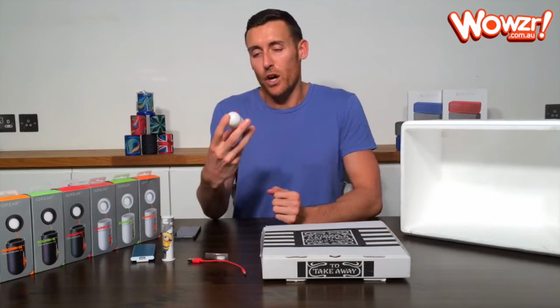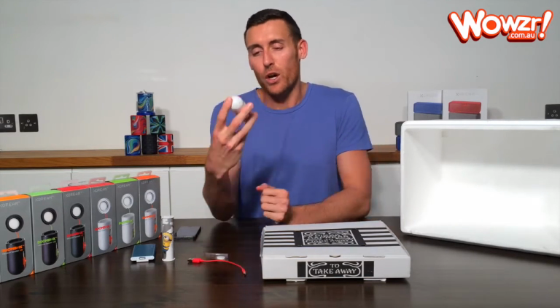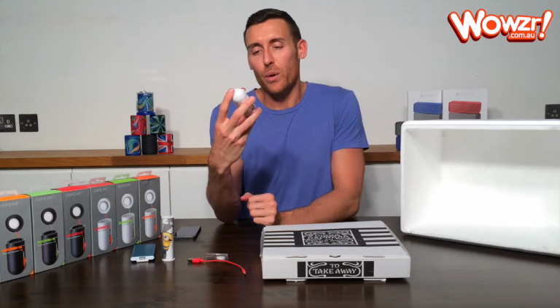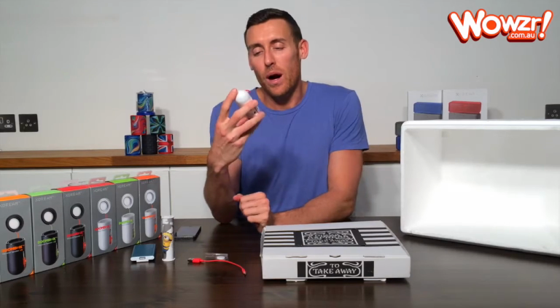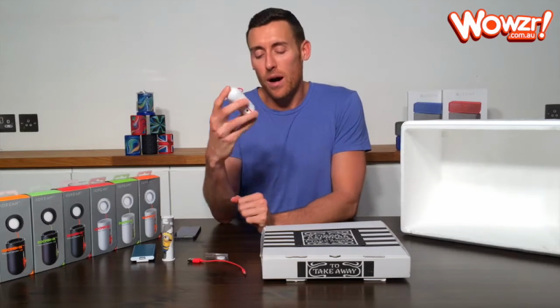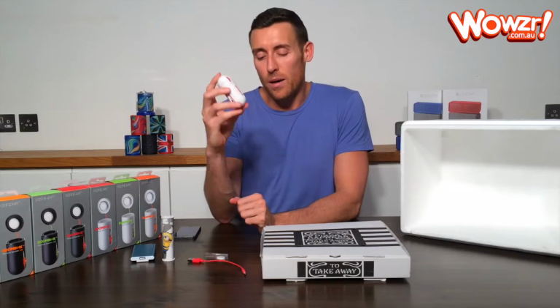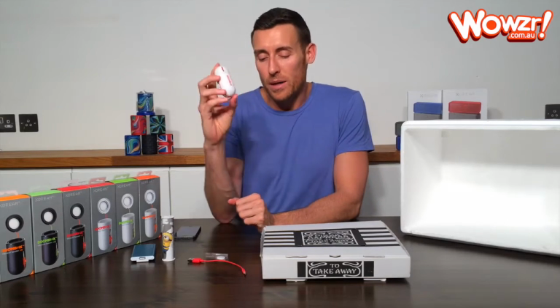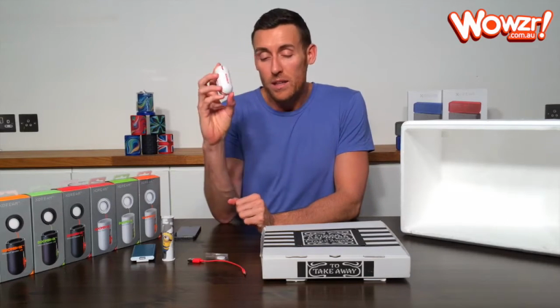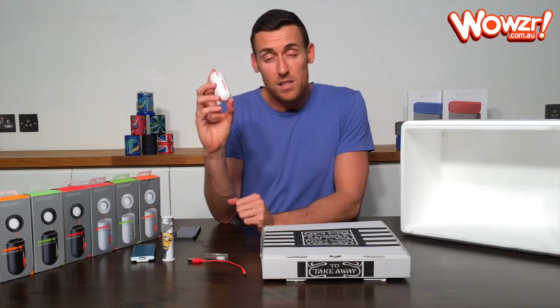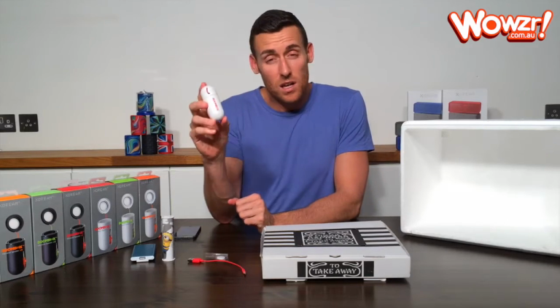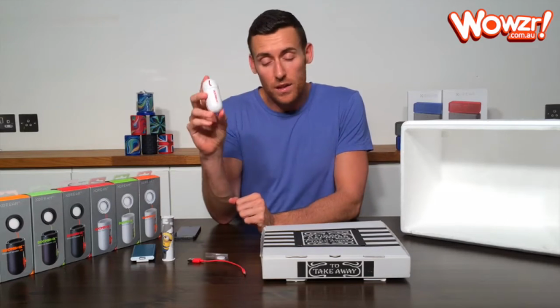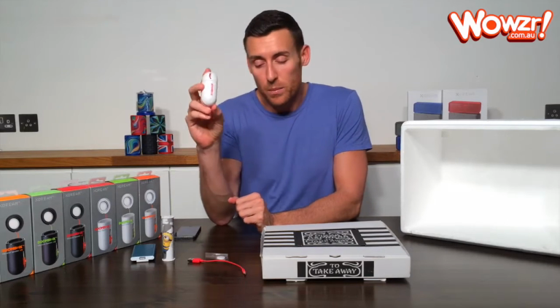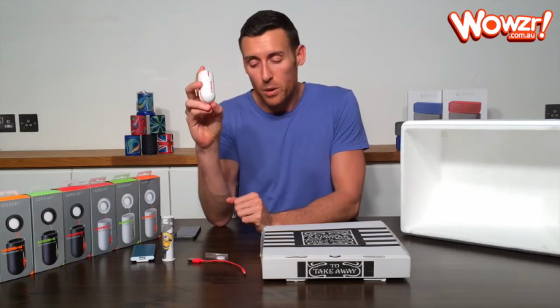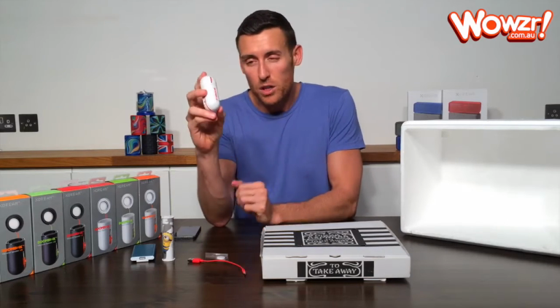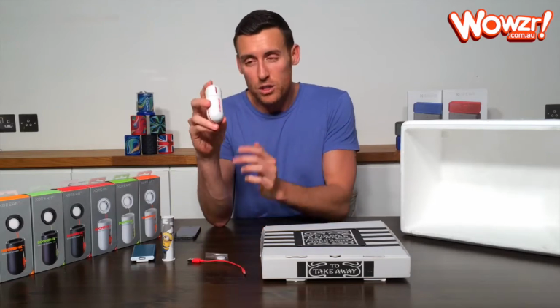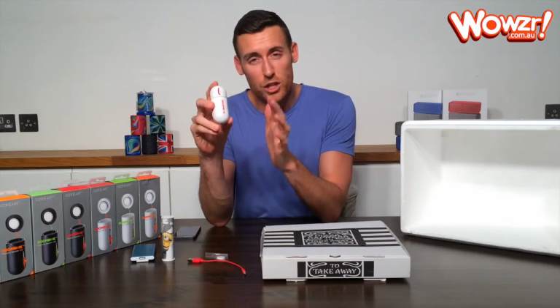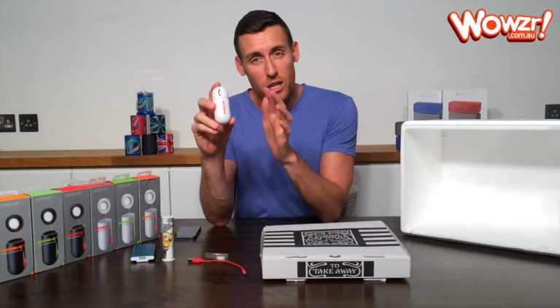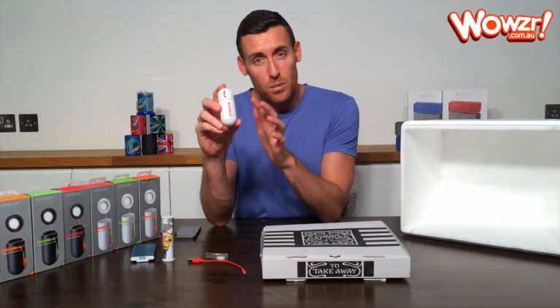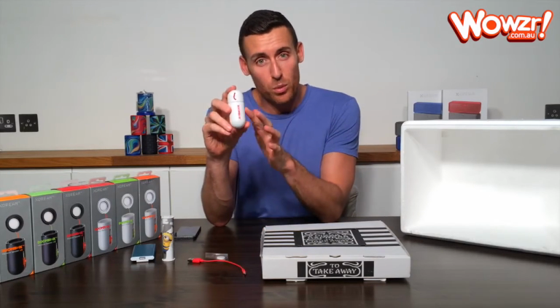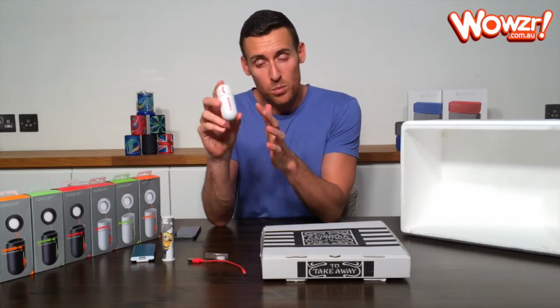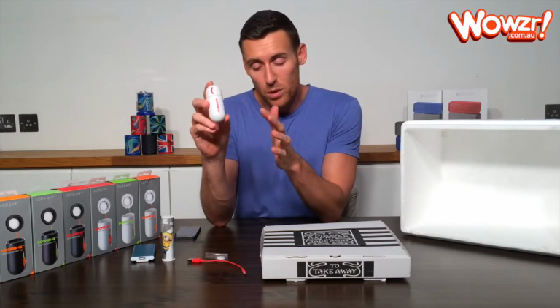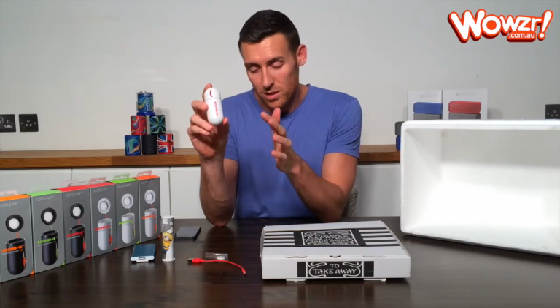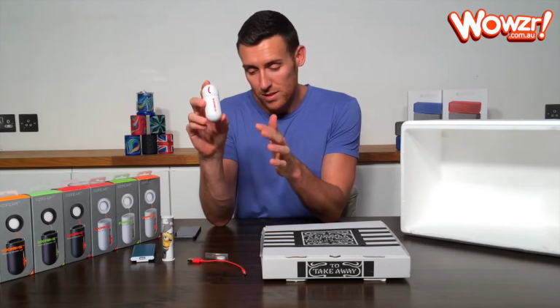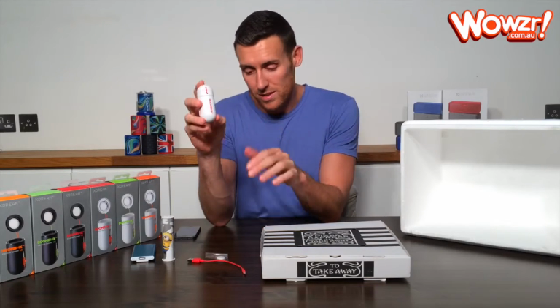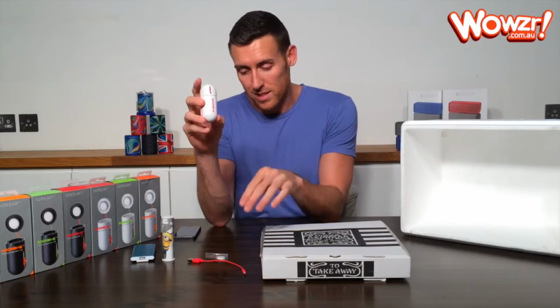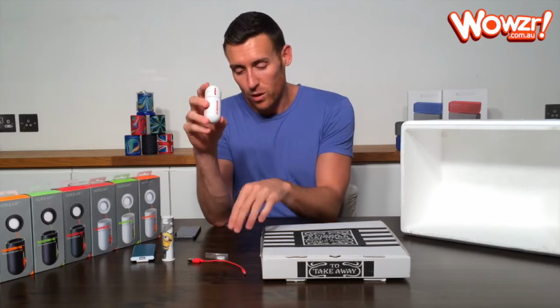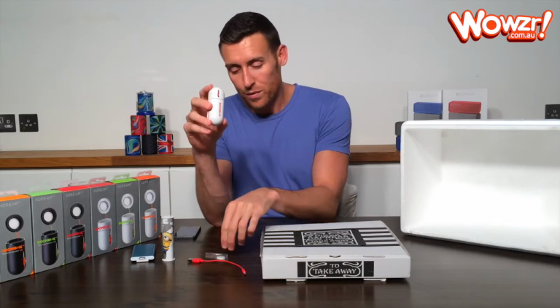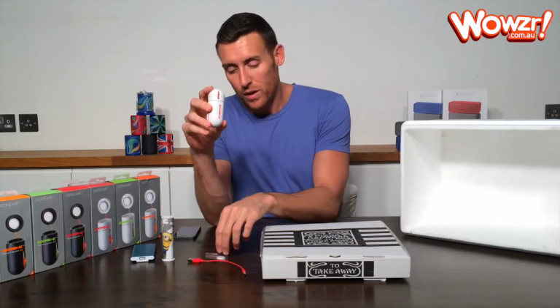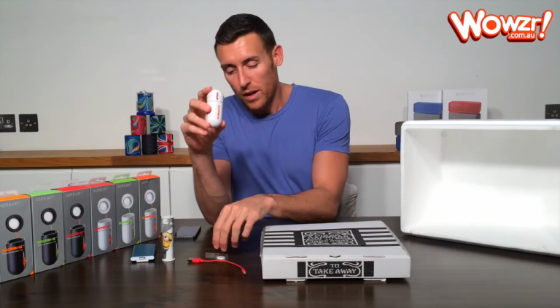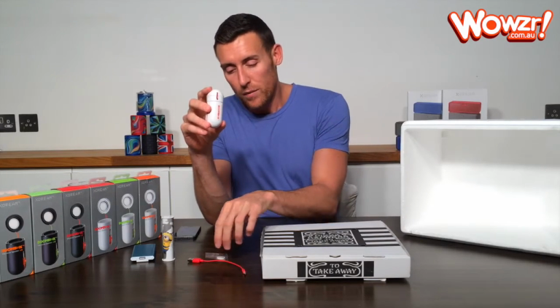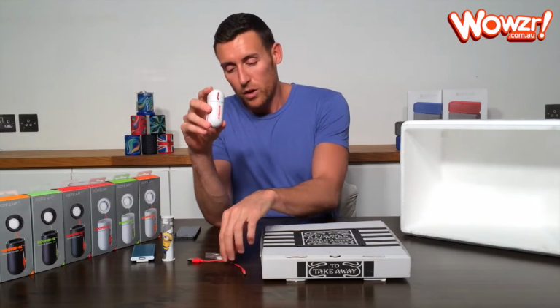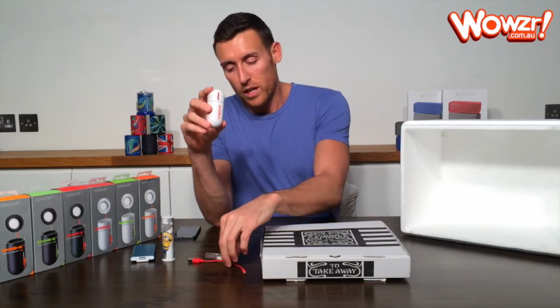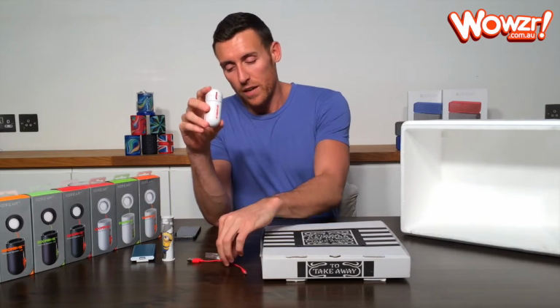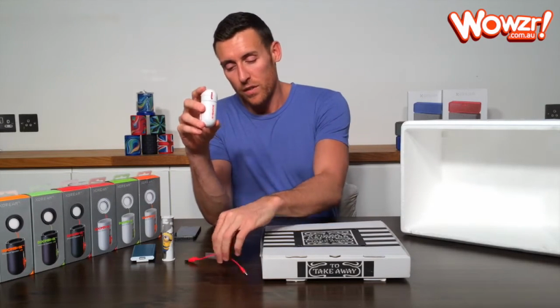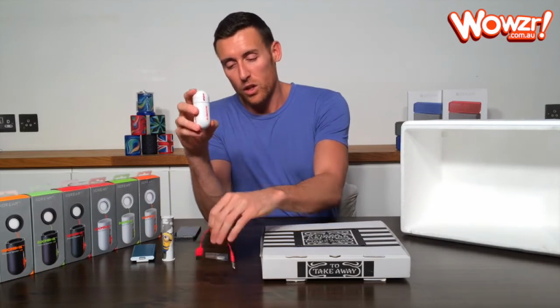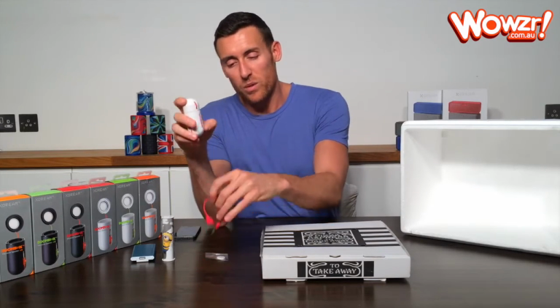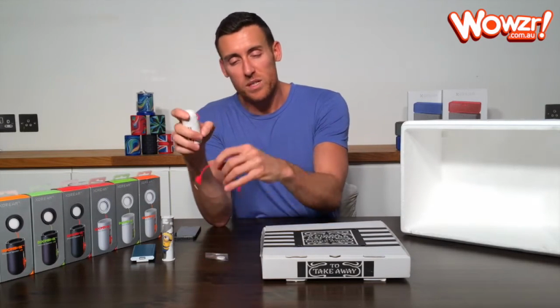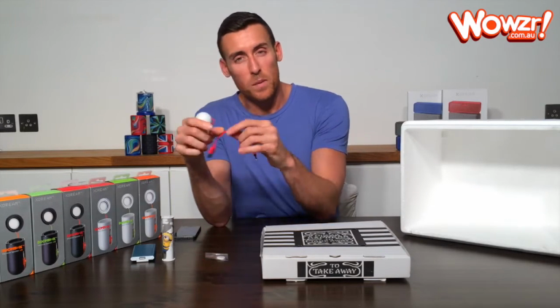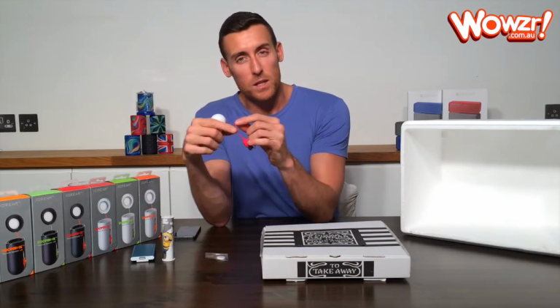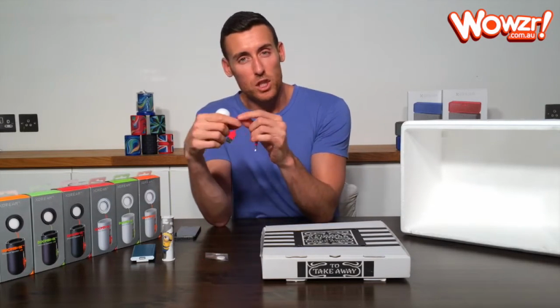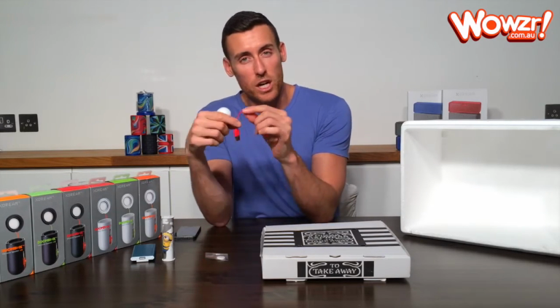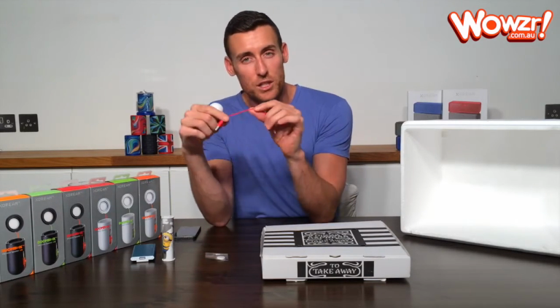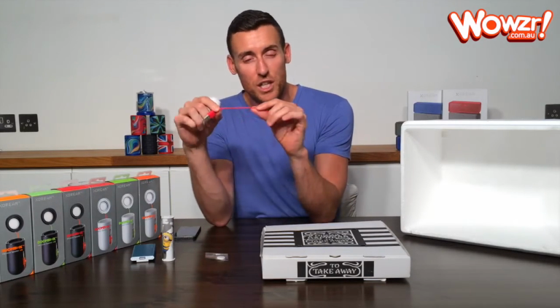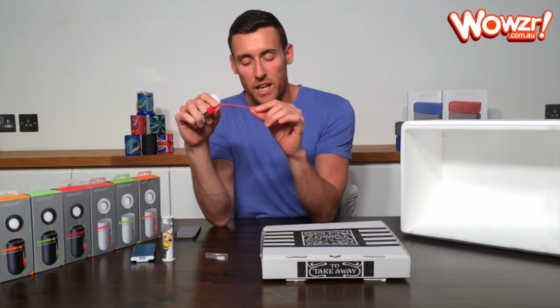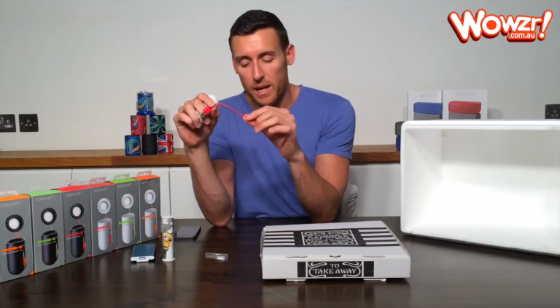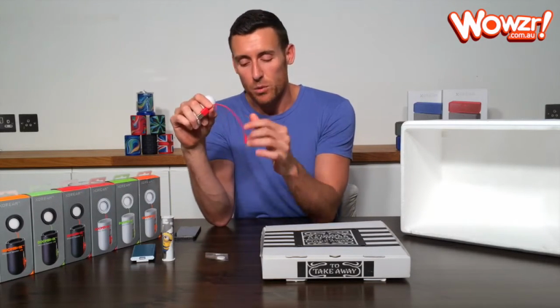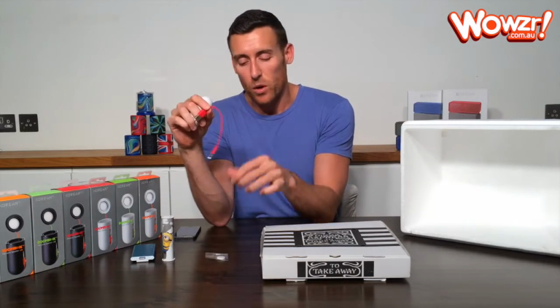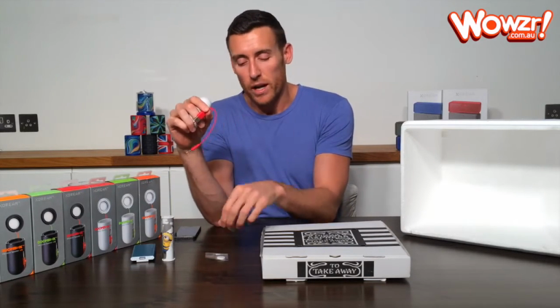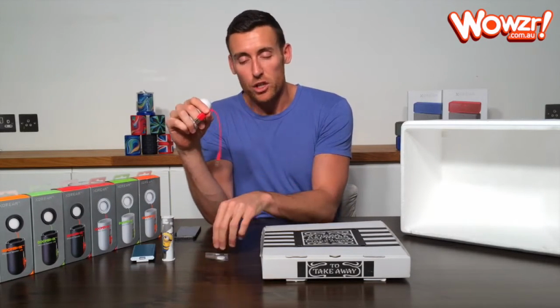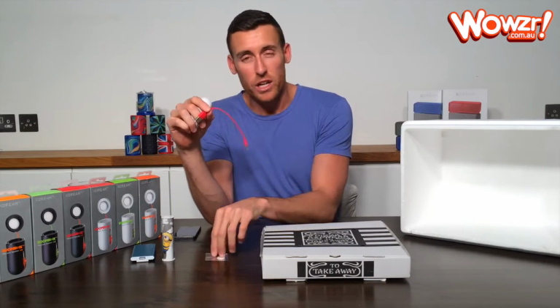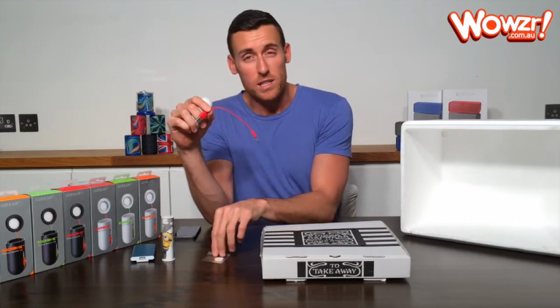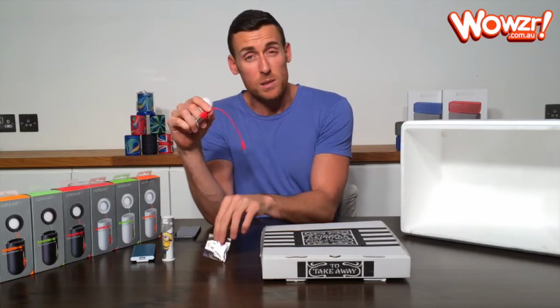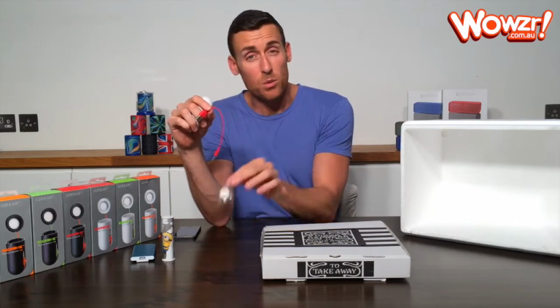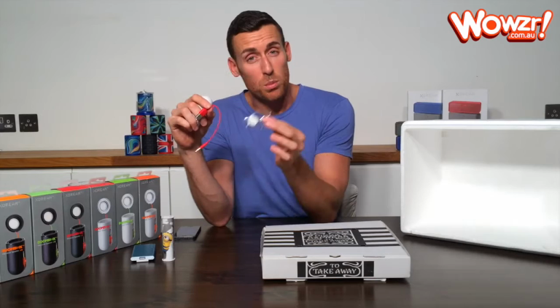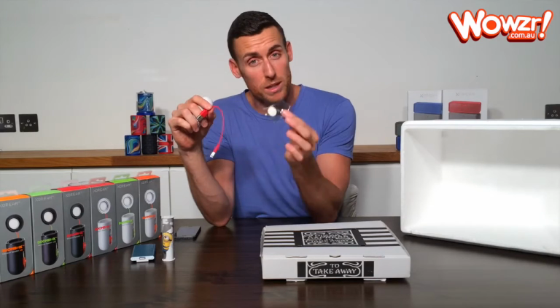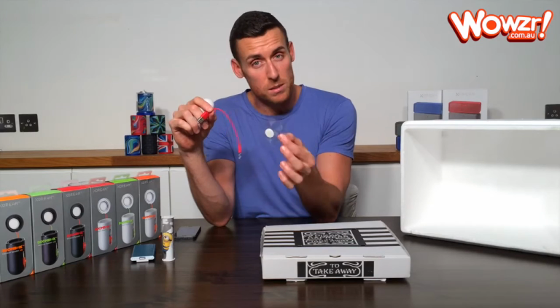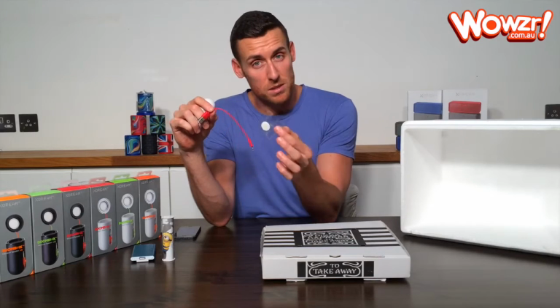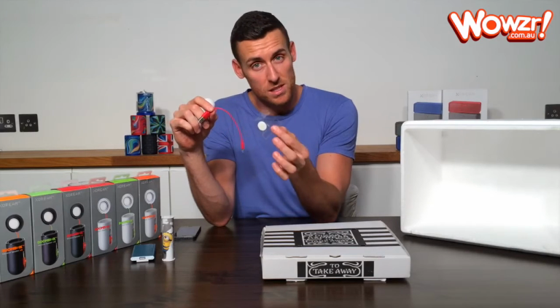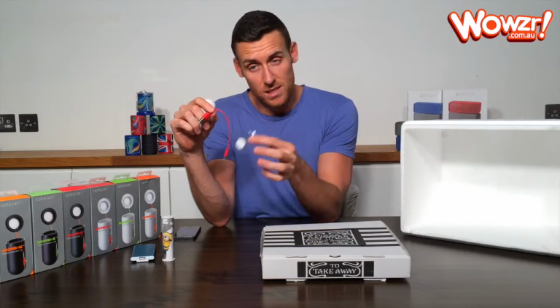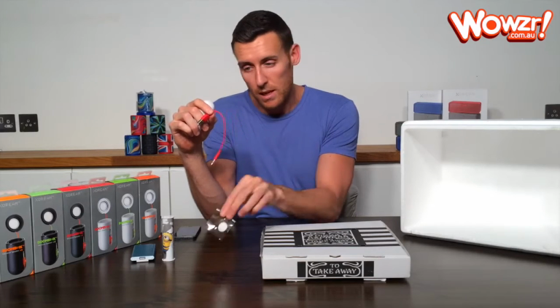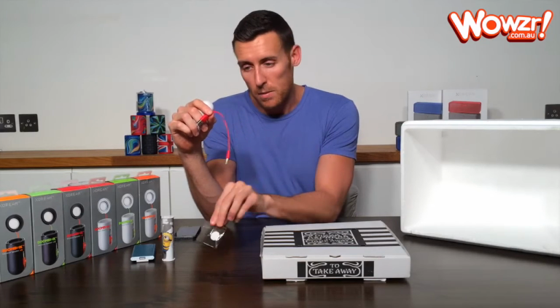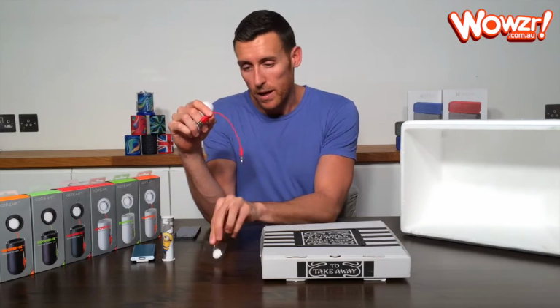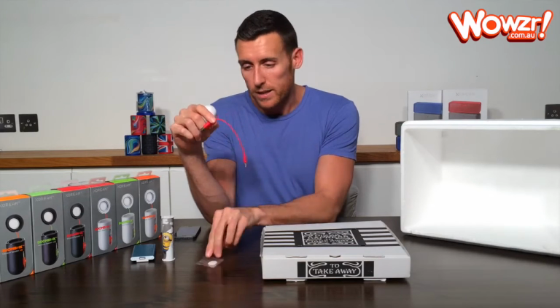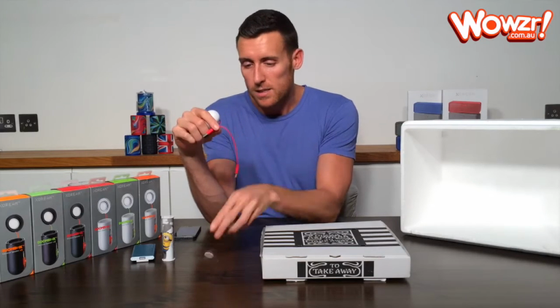So inside the box you get your boombox itself, you get the USB charging cable, and you get some replacement sticky pads.